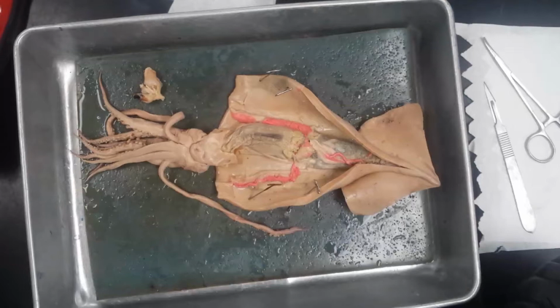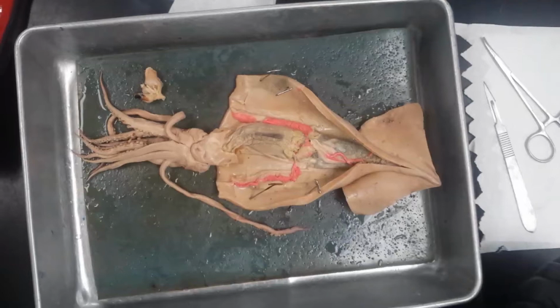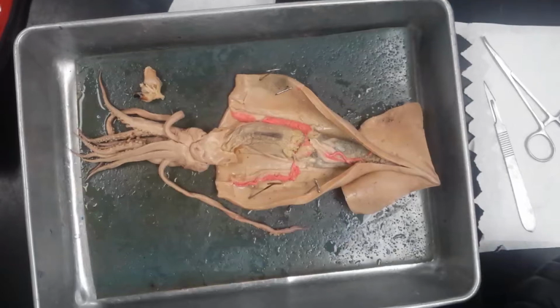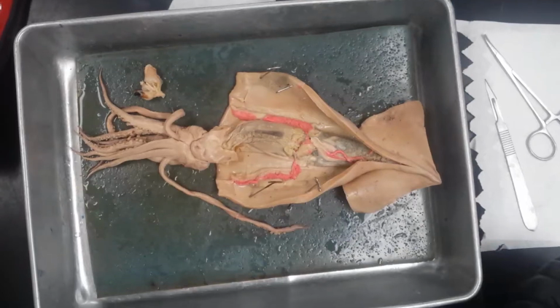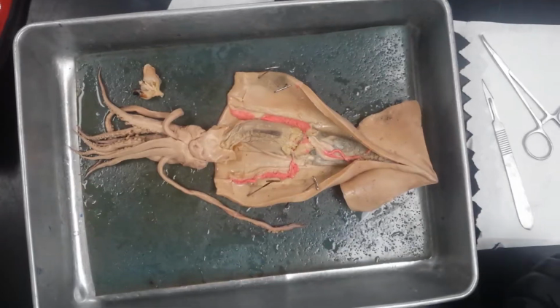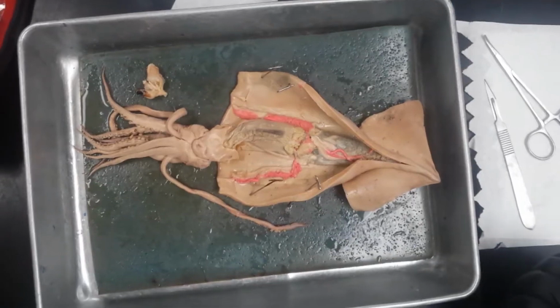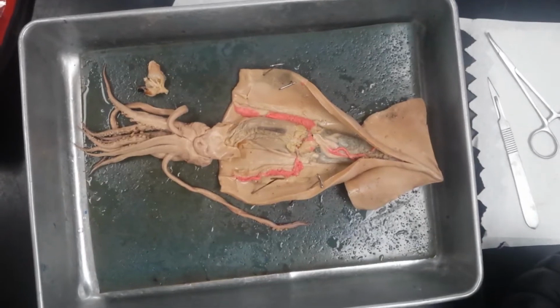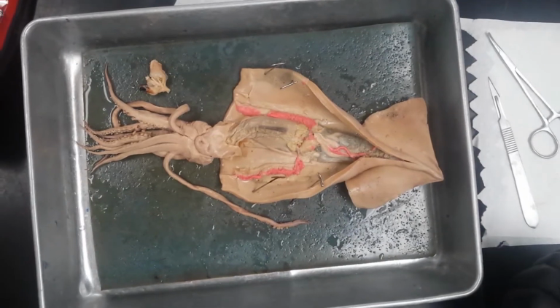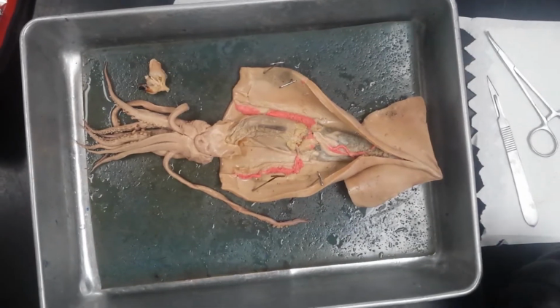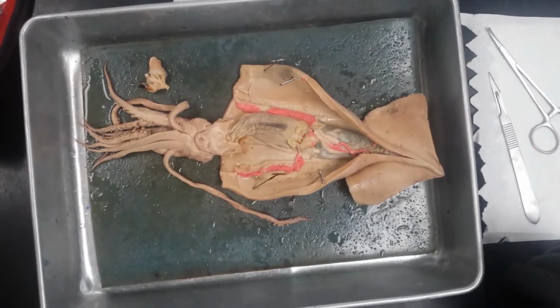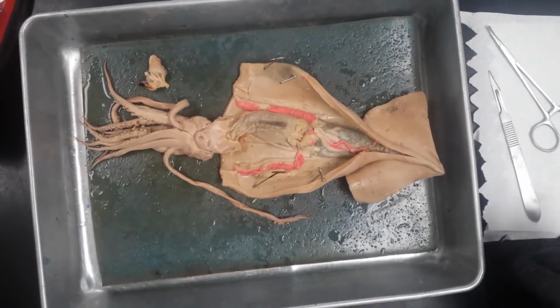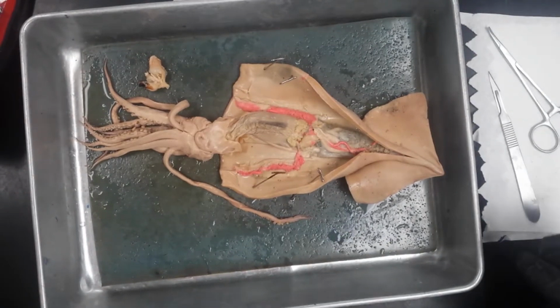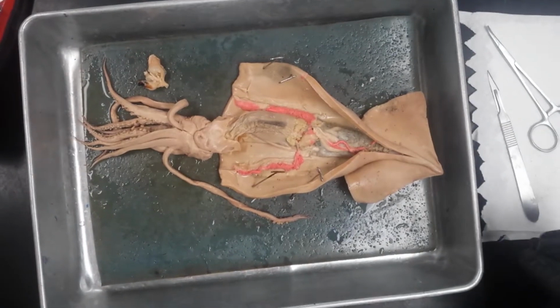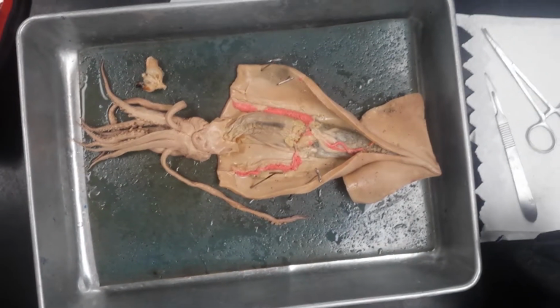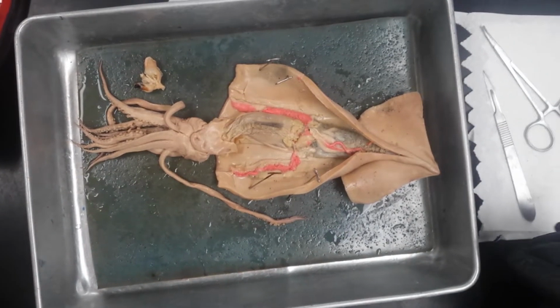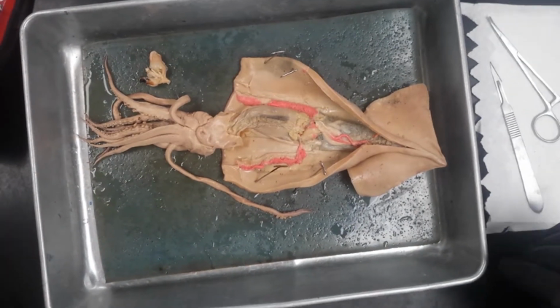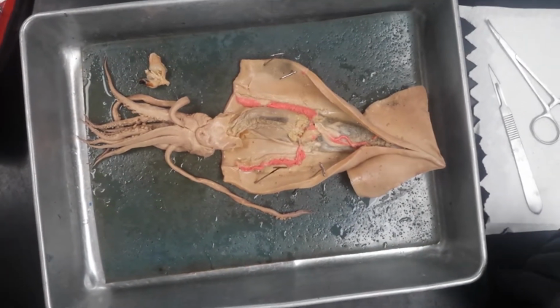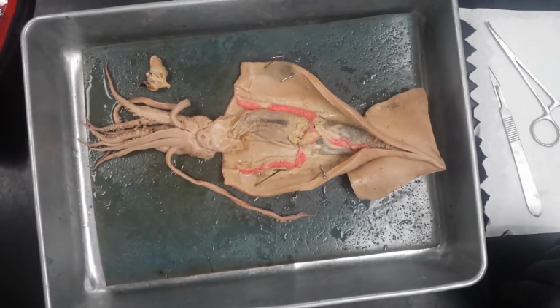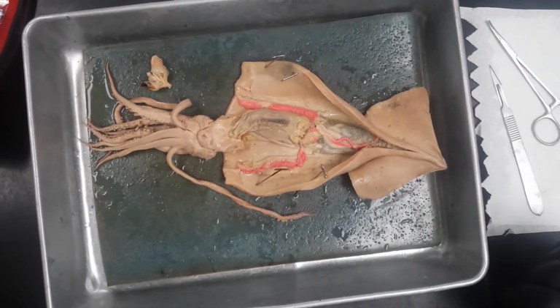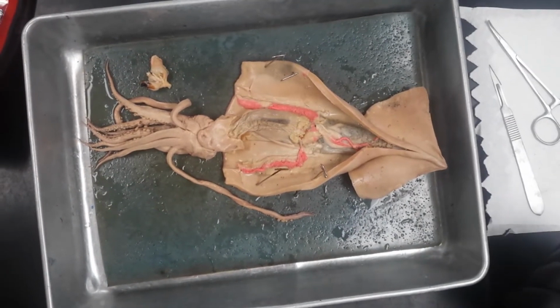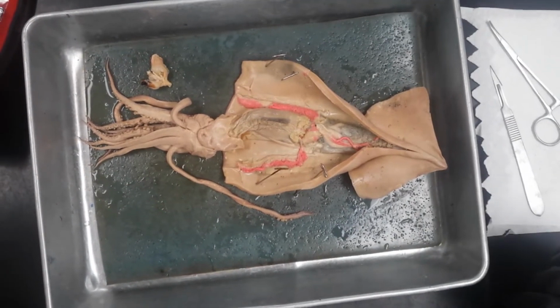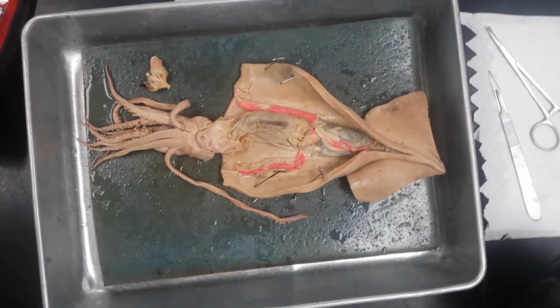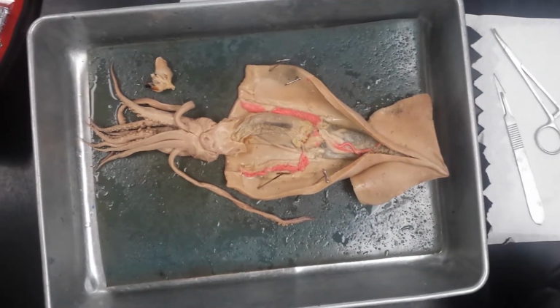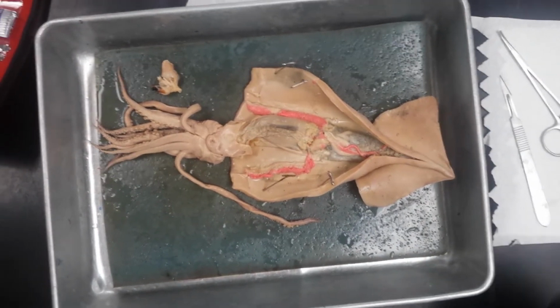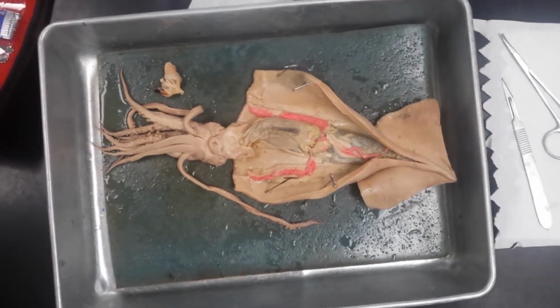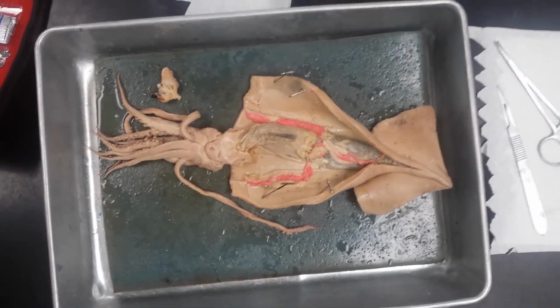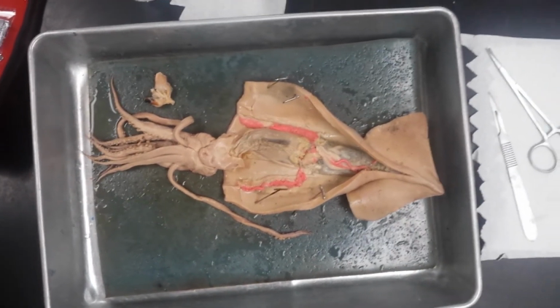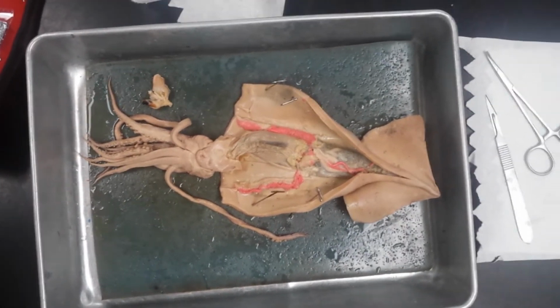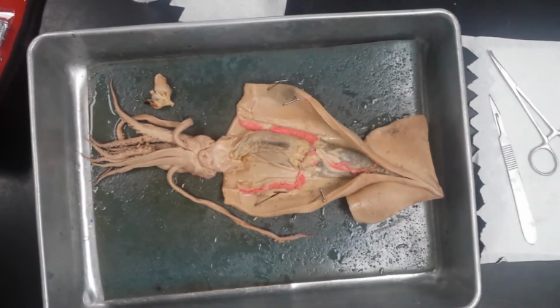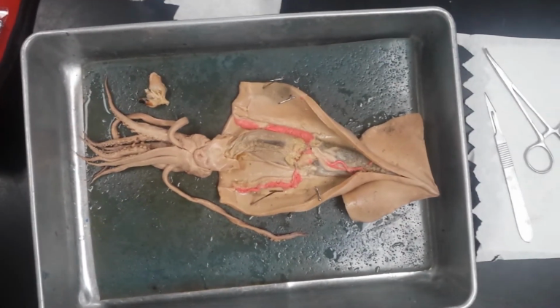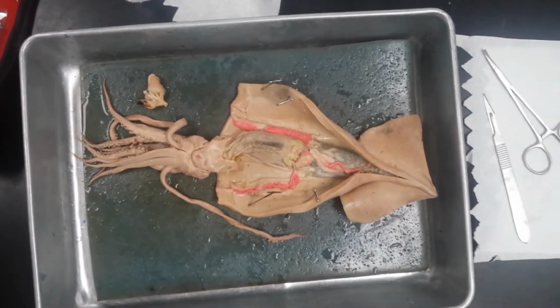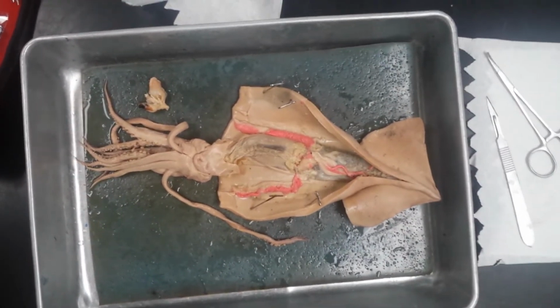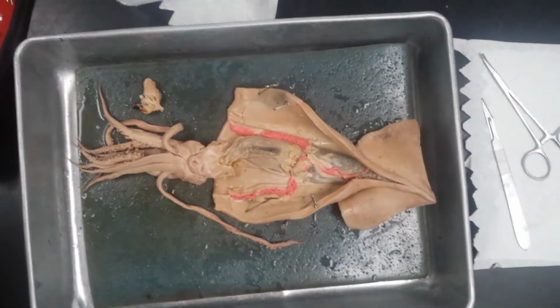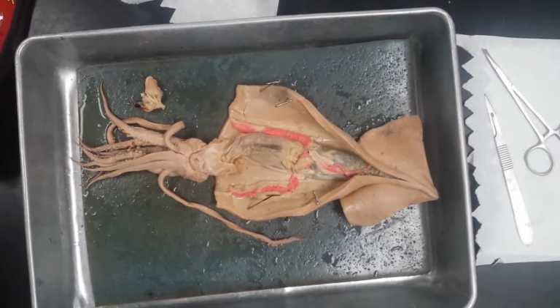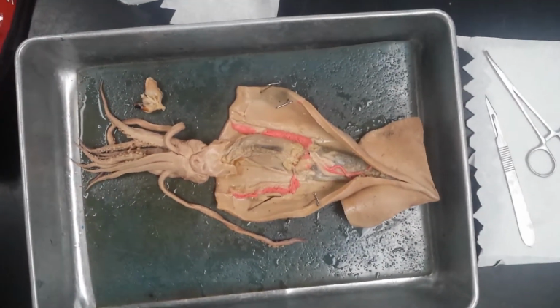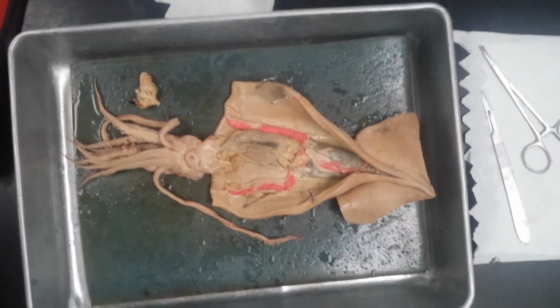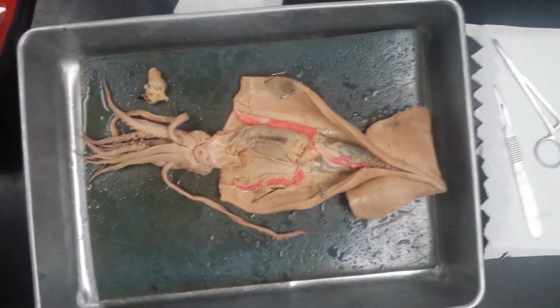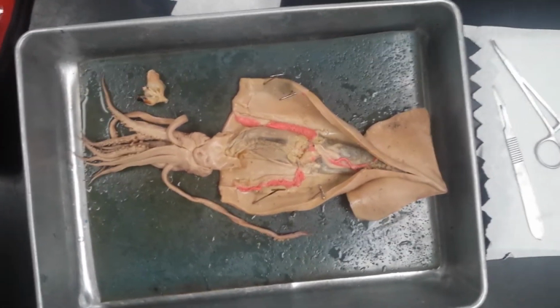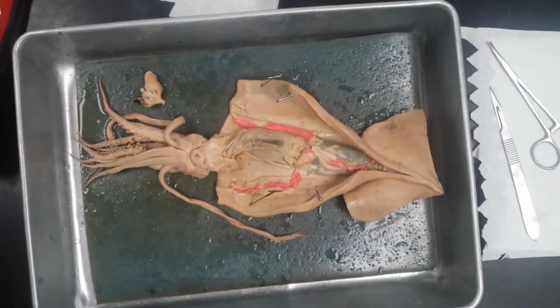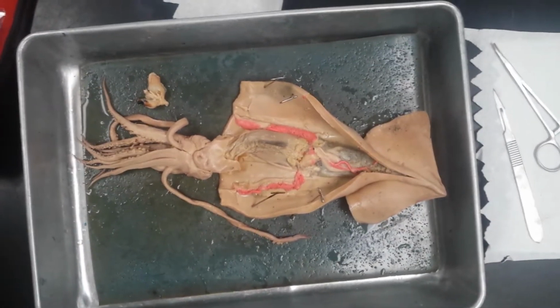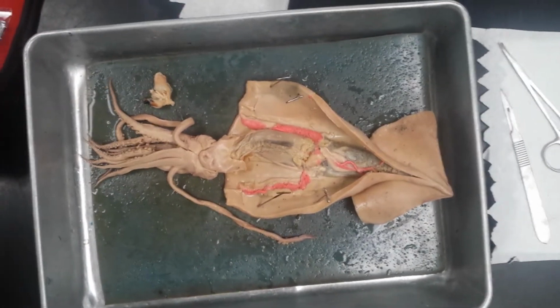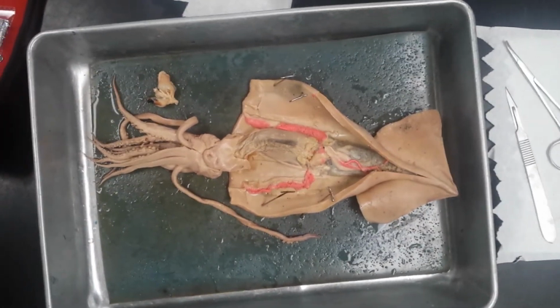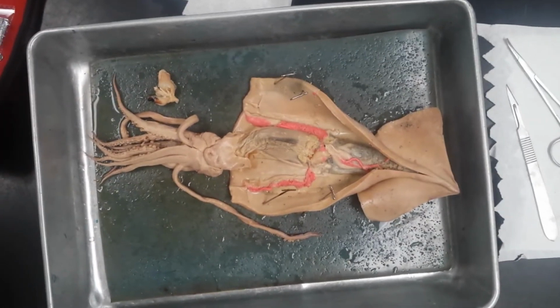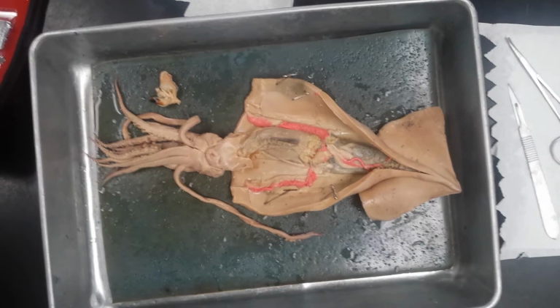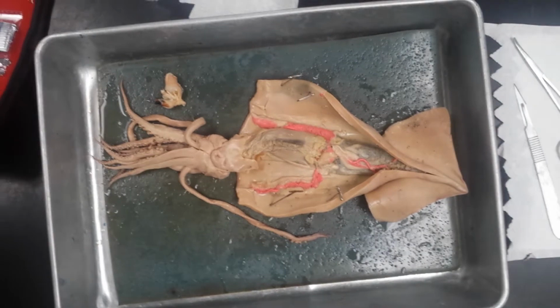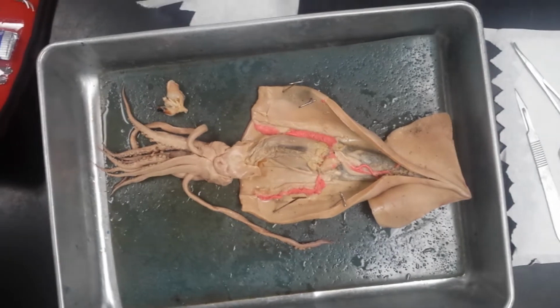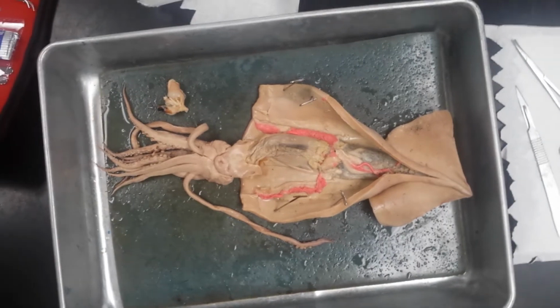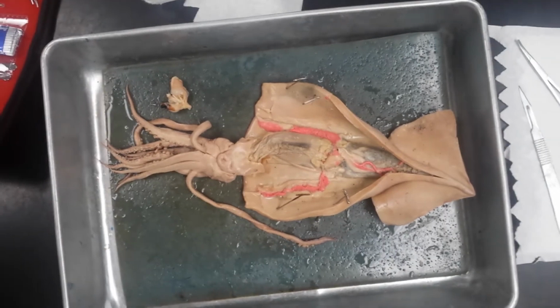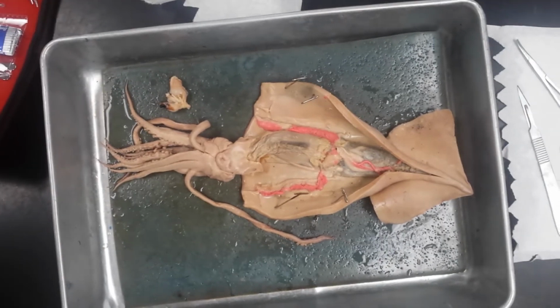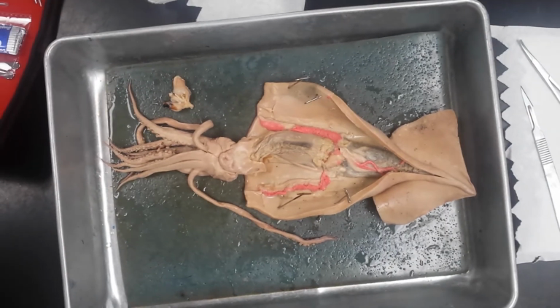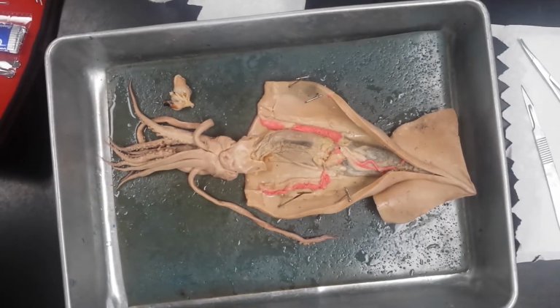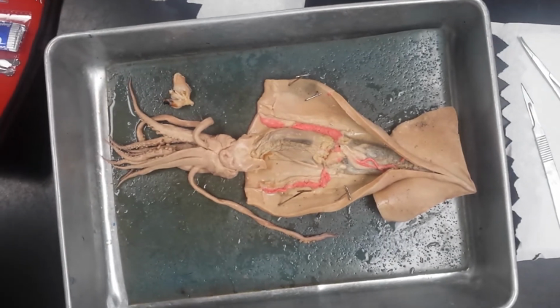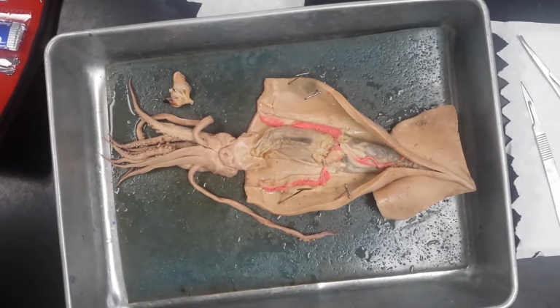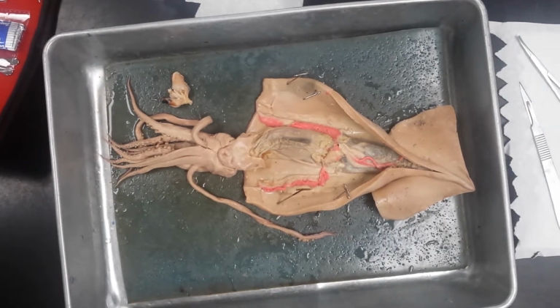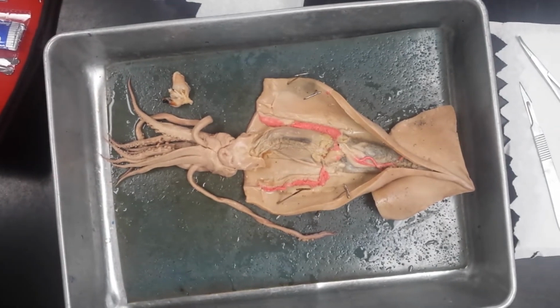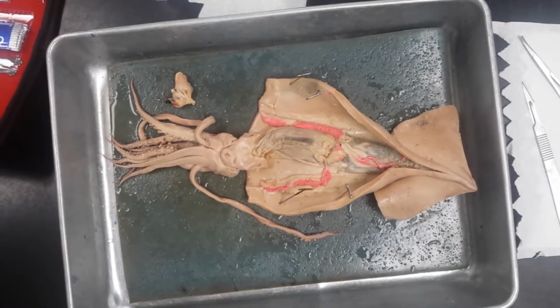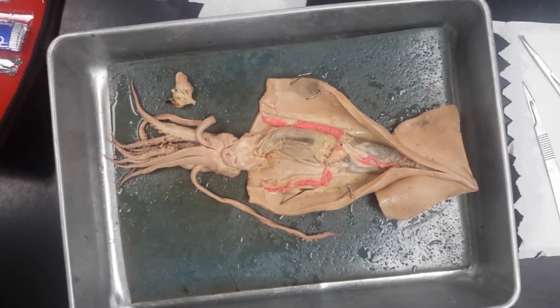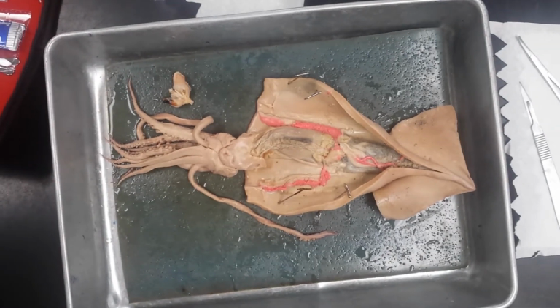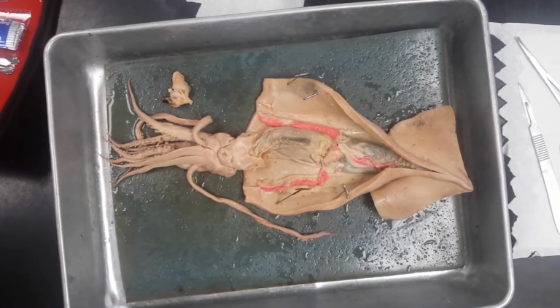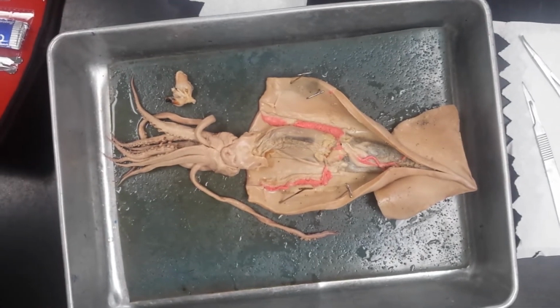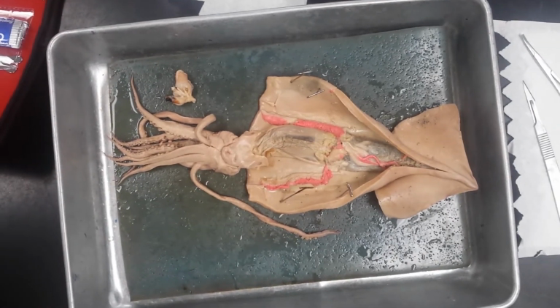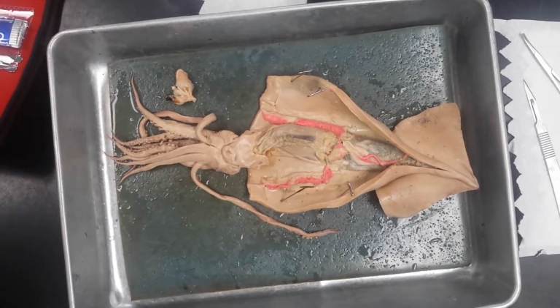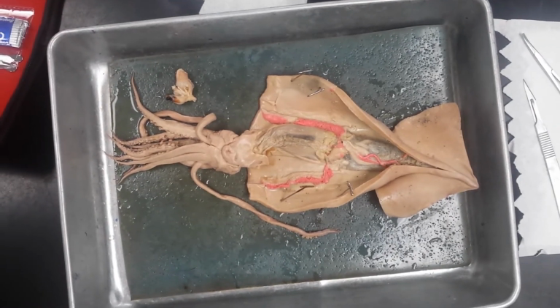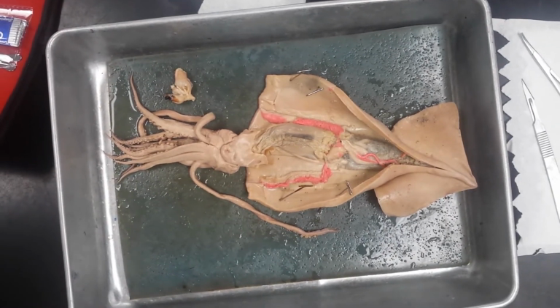Here we have a squid dissection for Bio 182 Zoology at Golden West College. We're looking at kingdom Animalia, phylum Mollusca, class Cephalopoda.